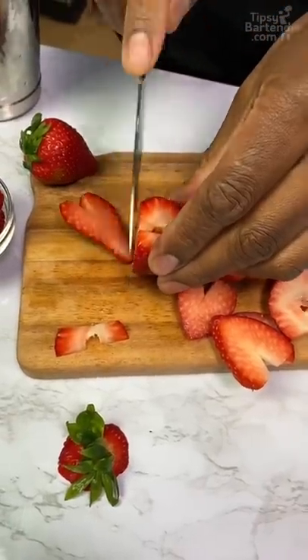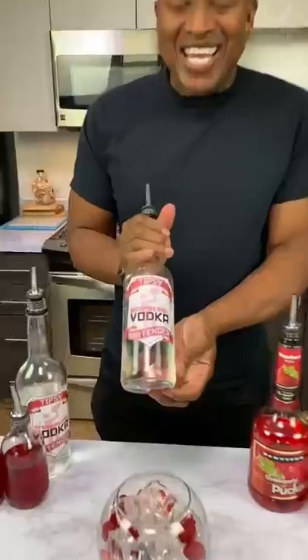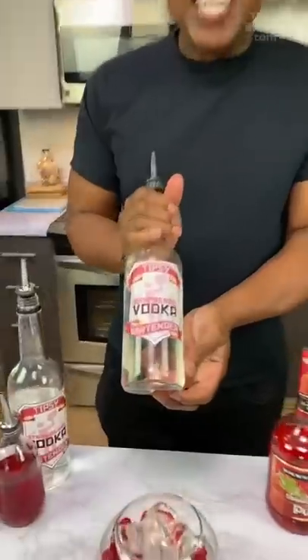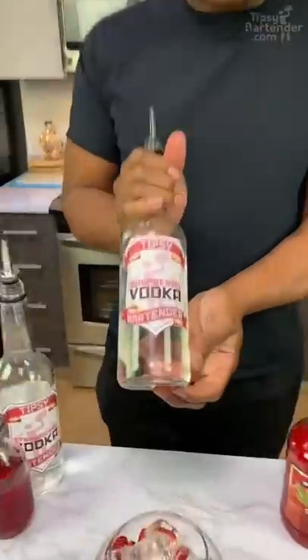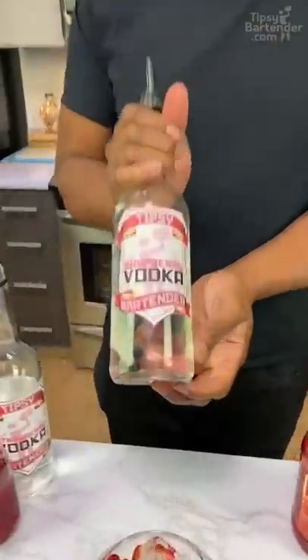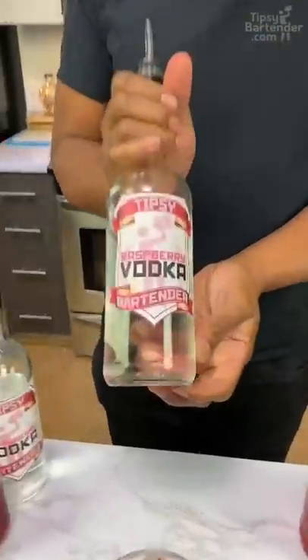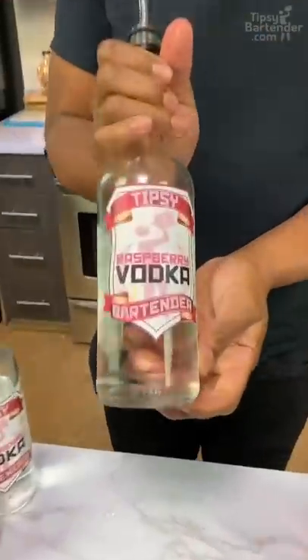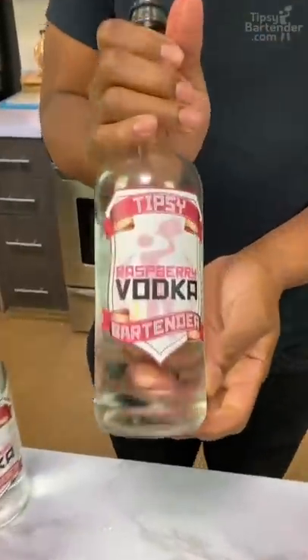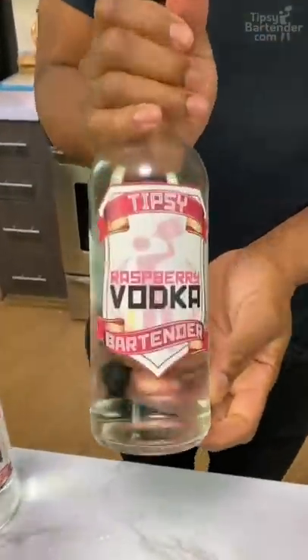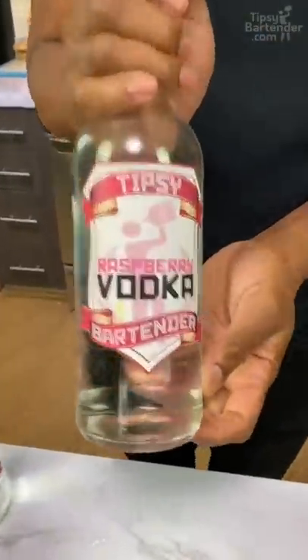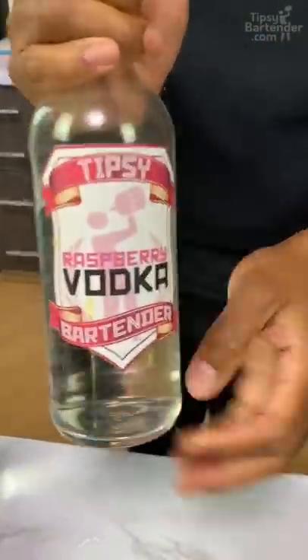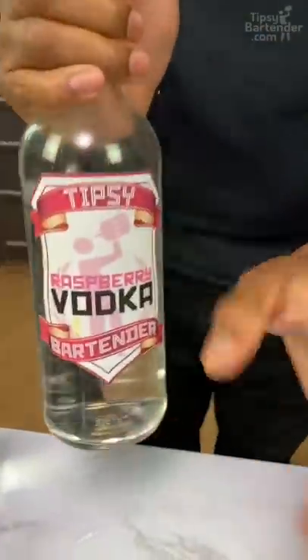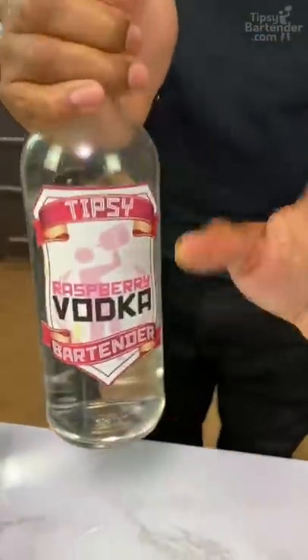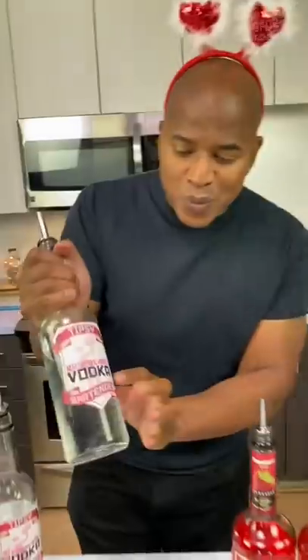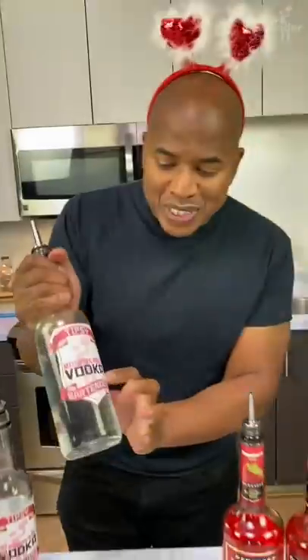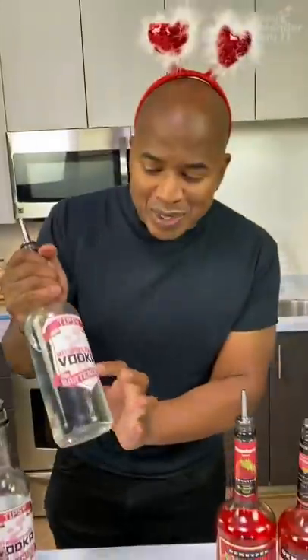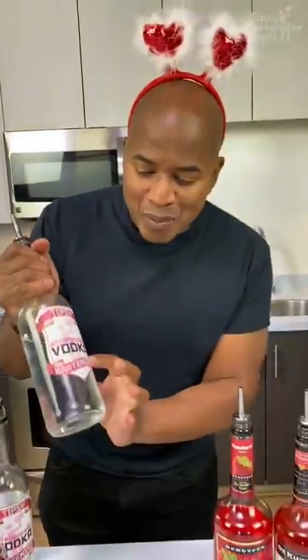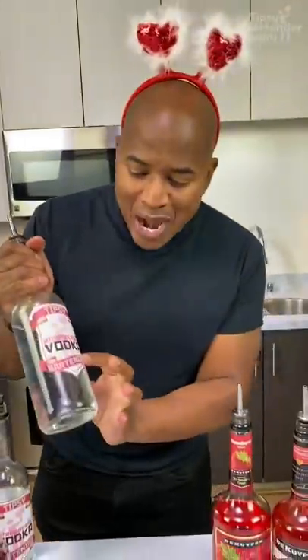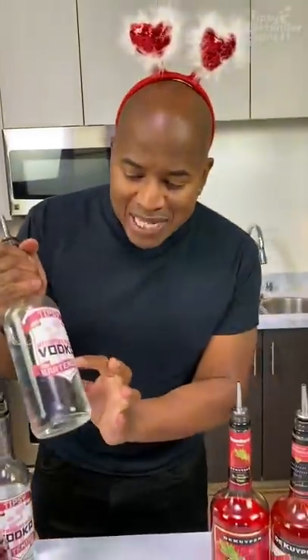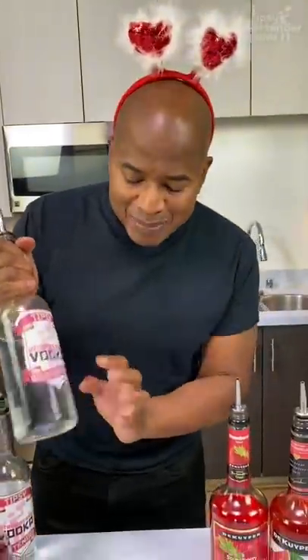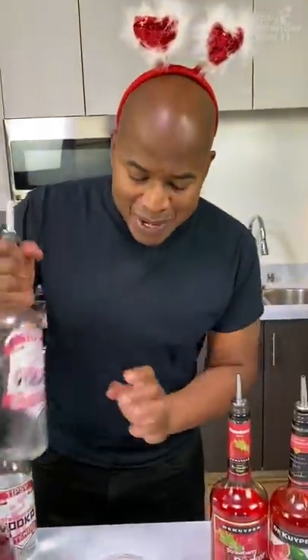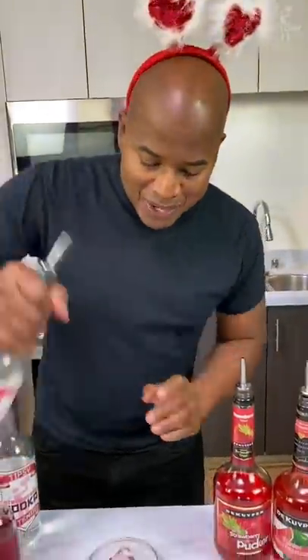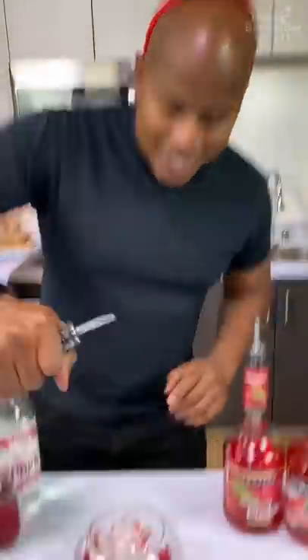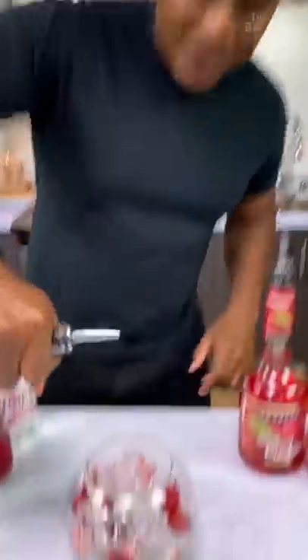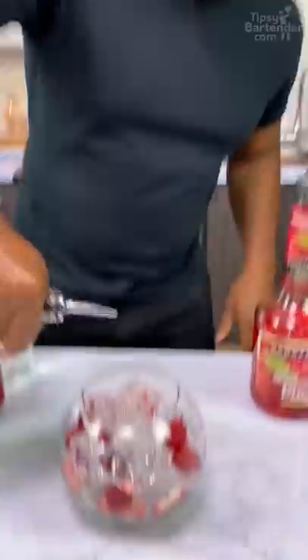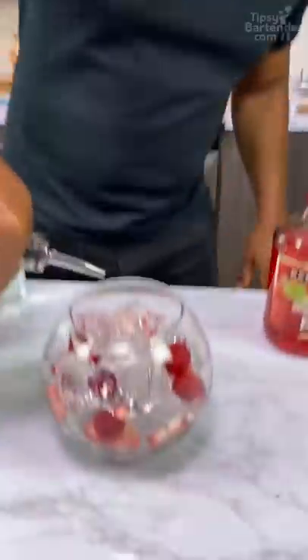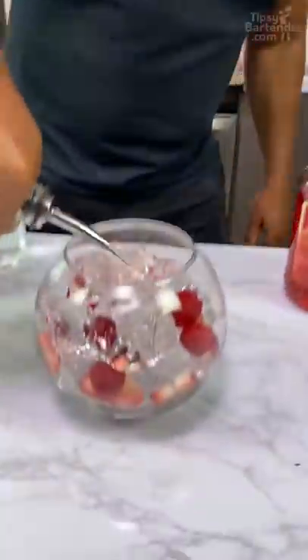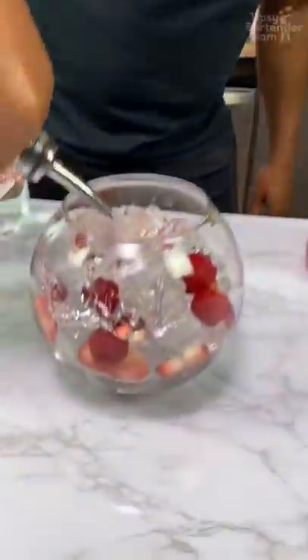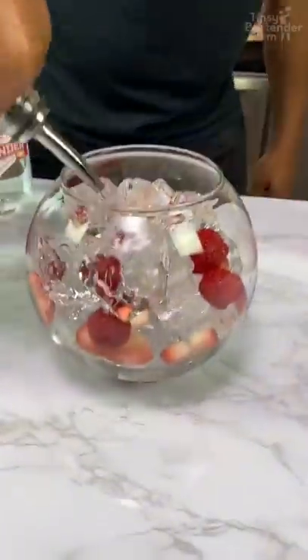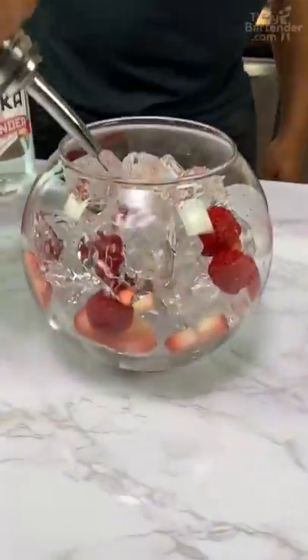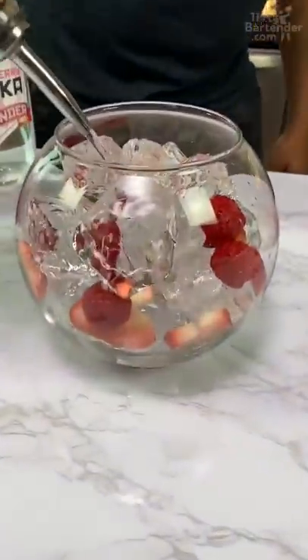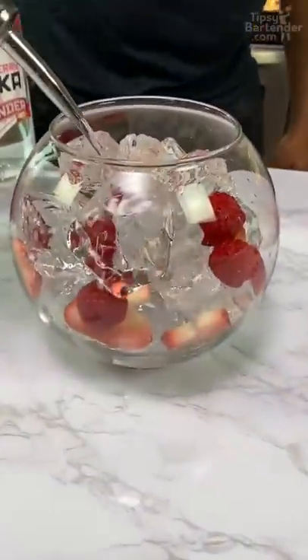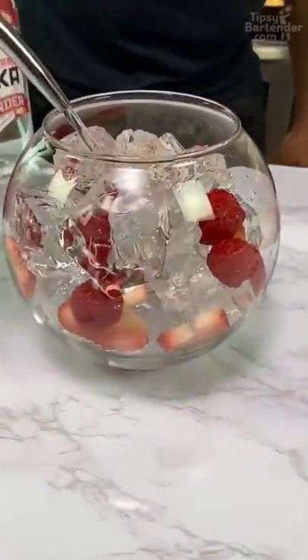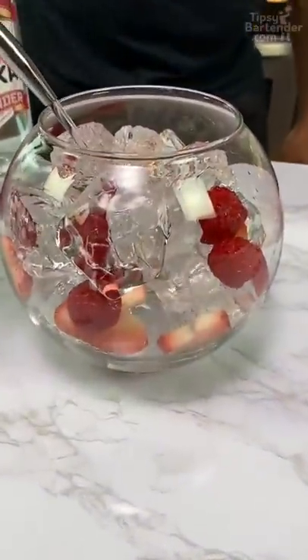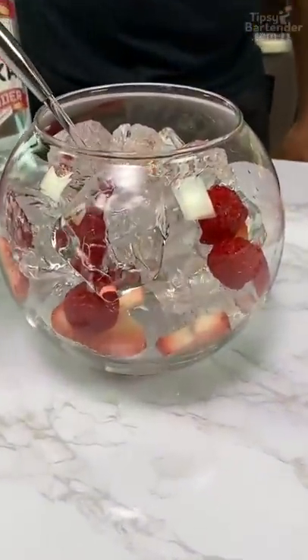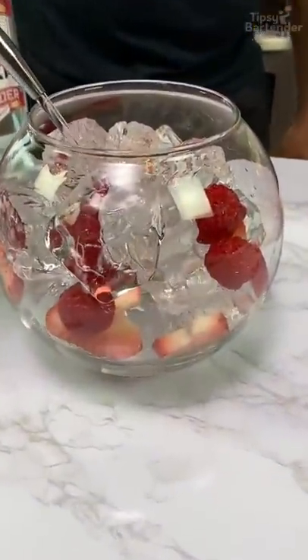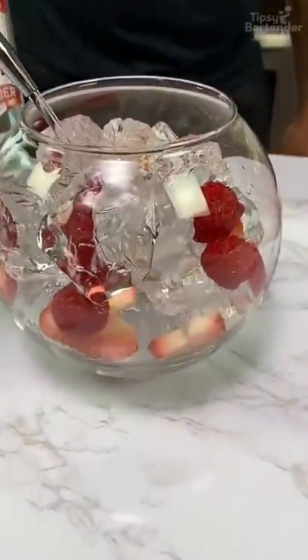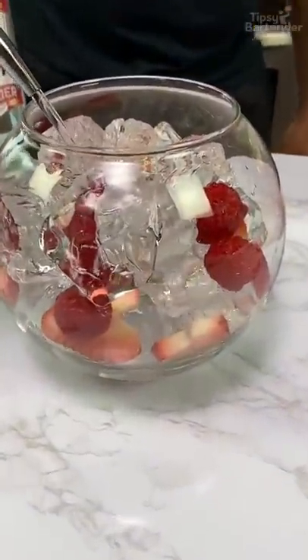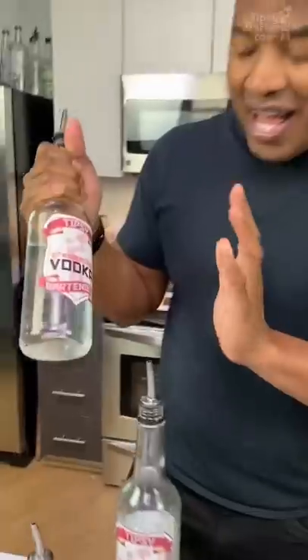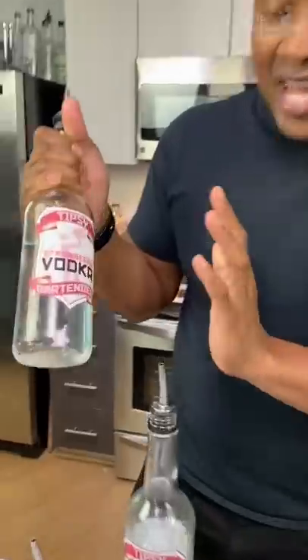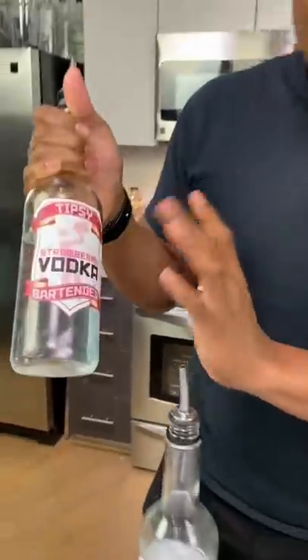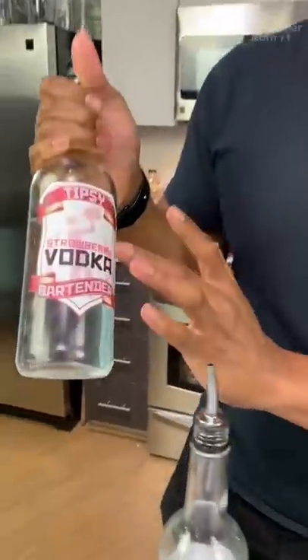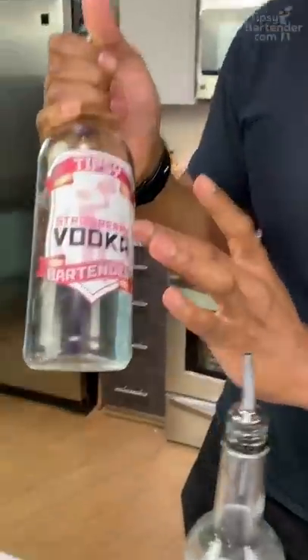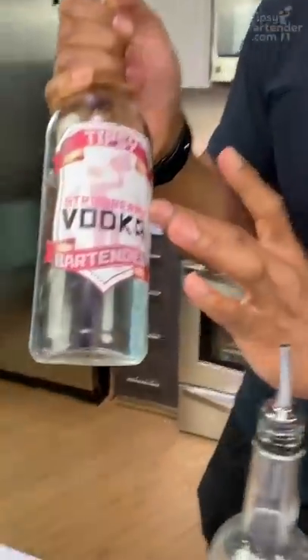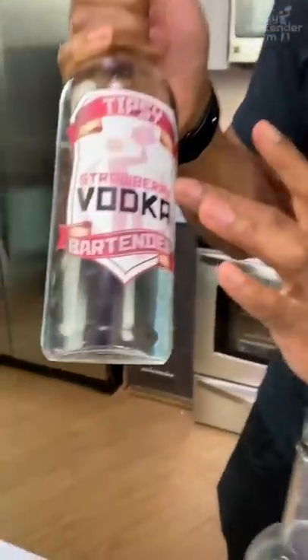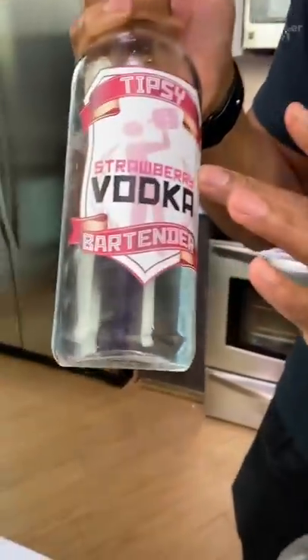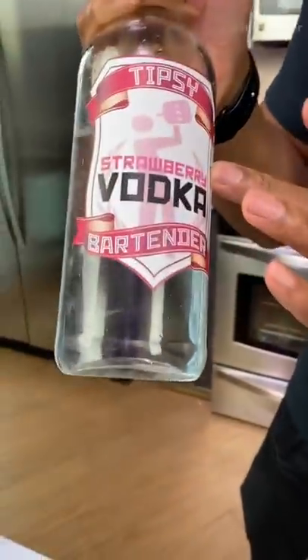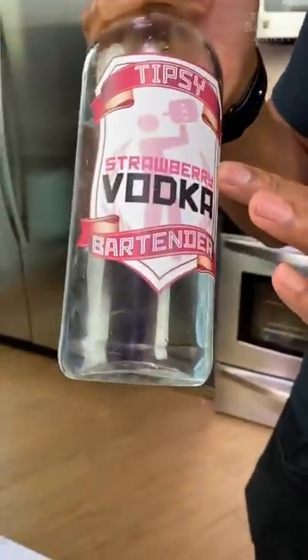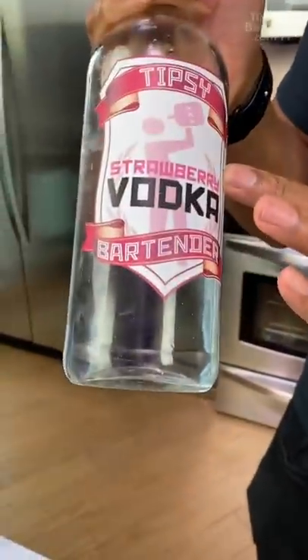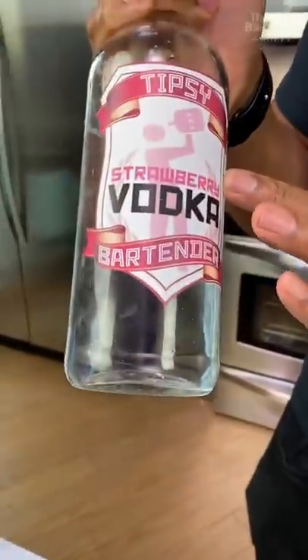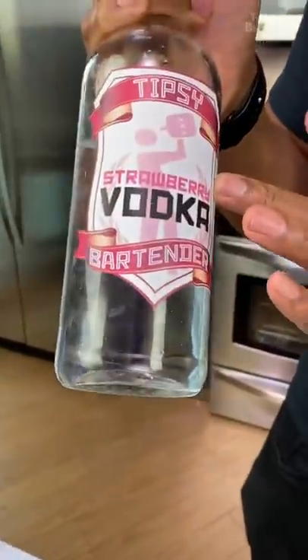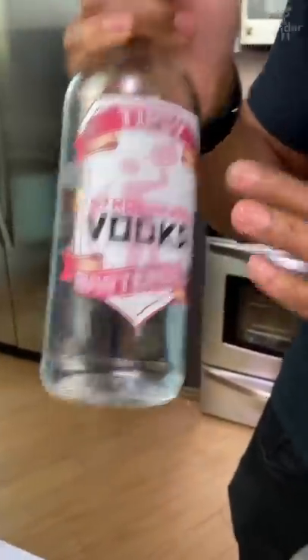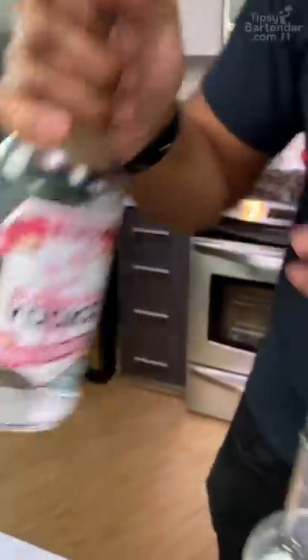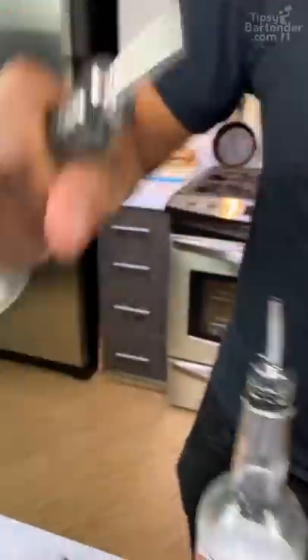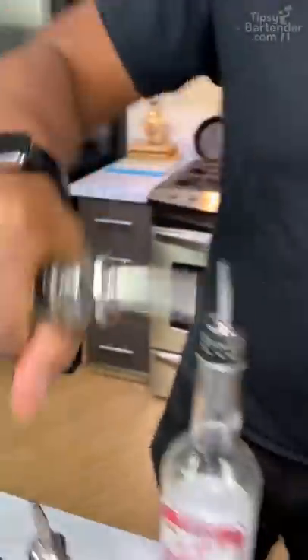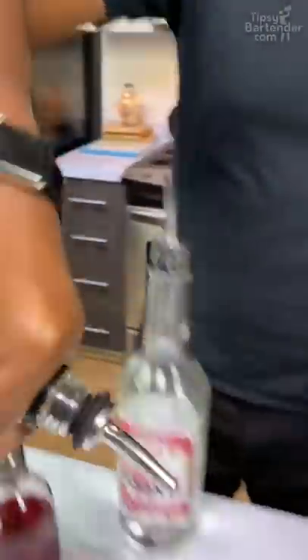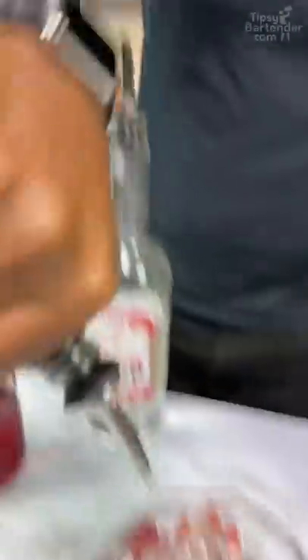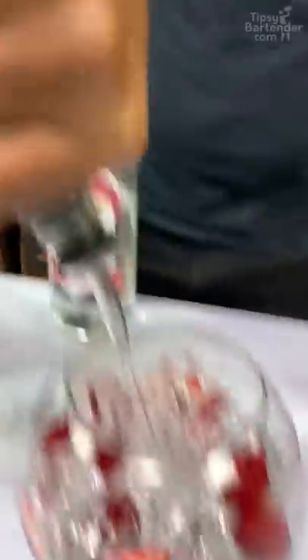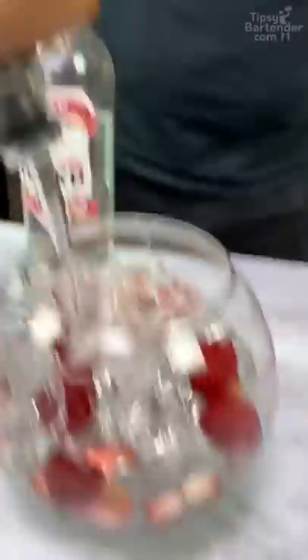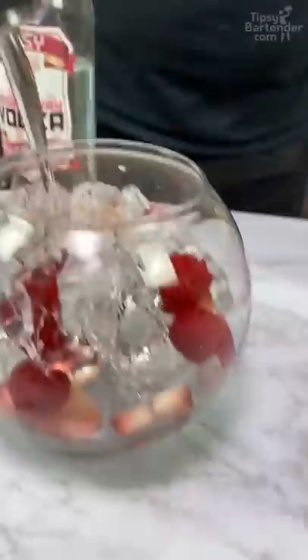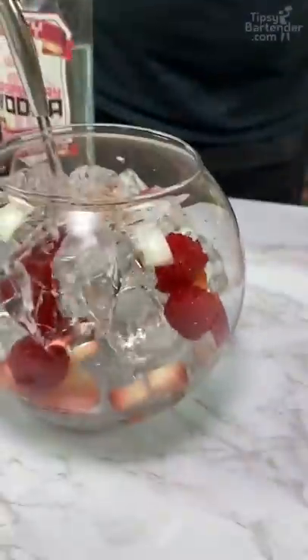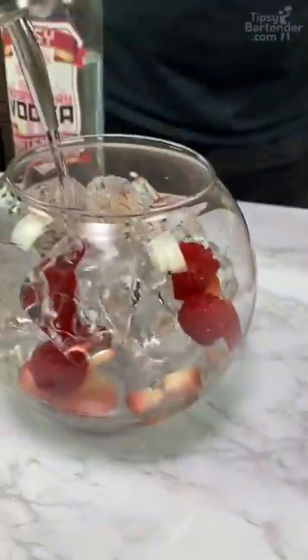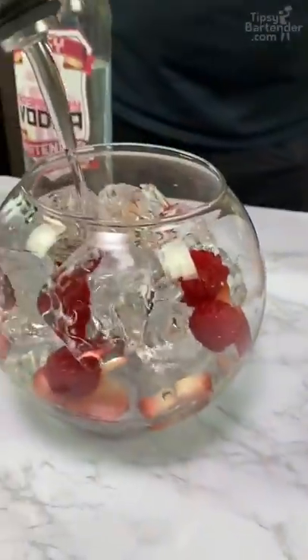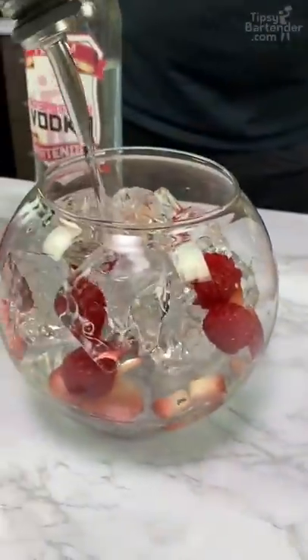Now we come behind that with some raspberry — one, two, three. Next one, strawberry vodka — one, two.